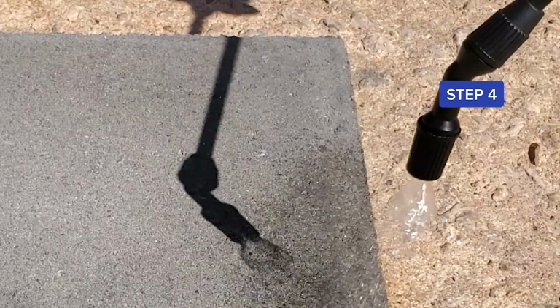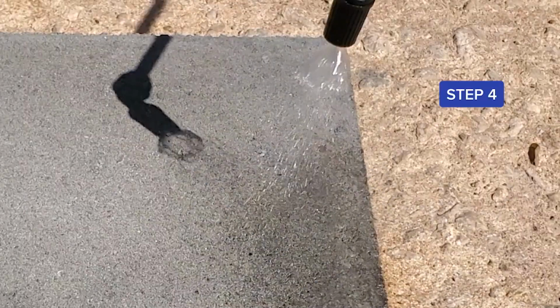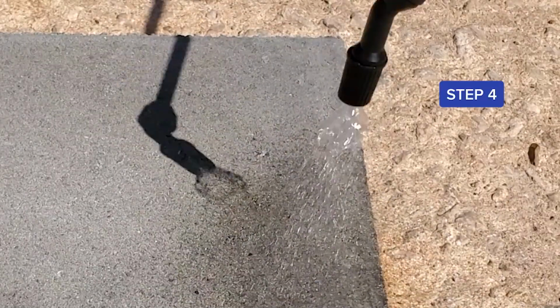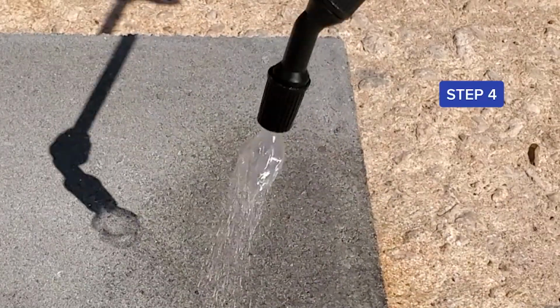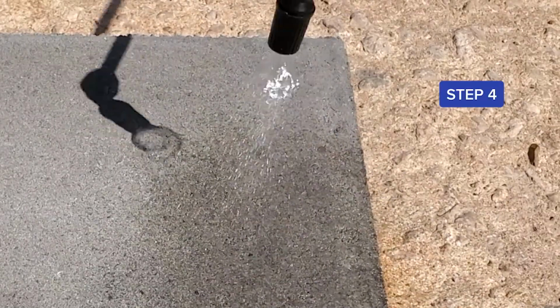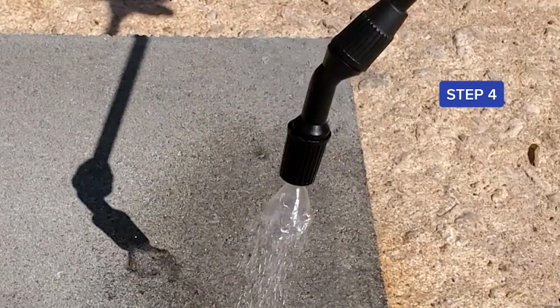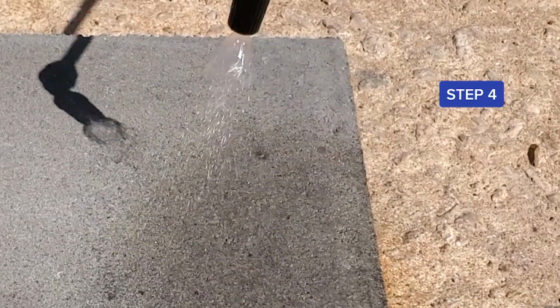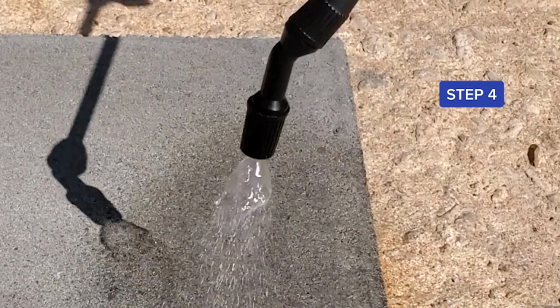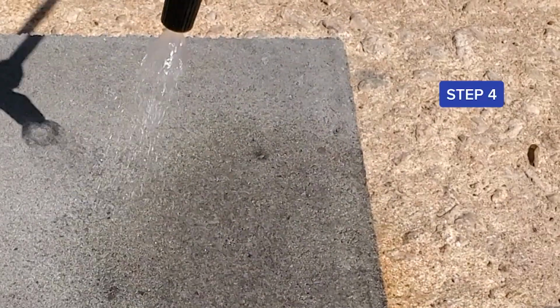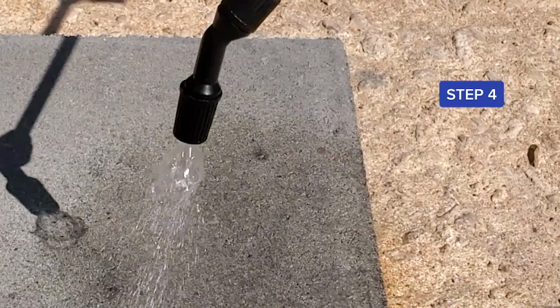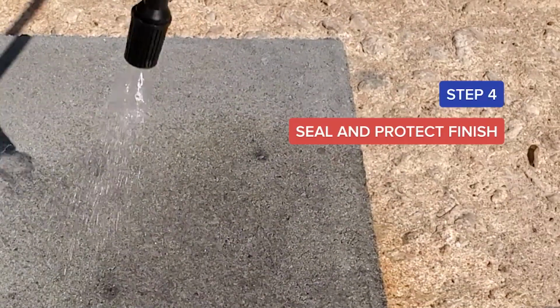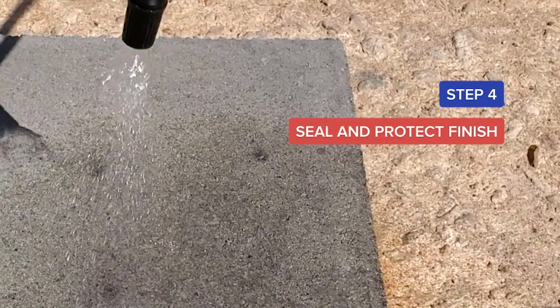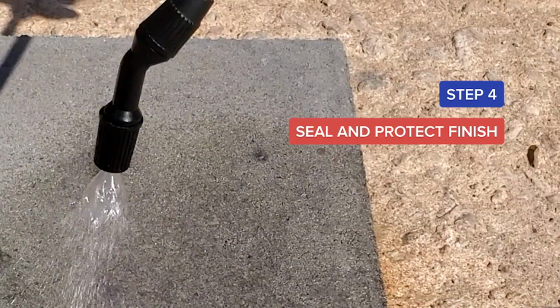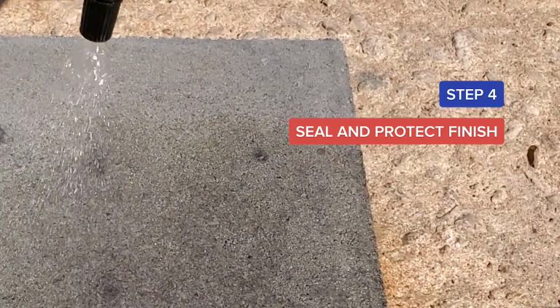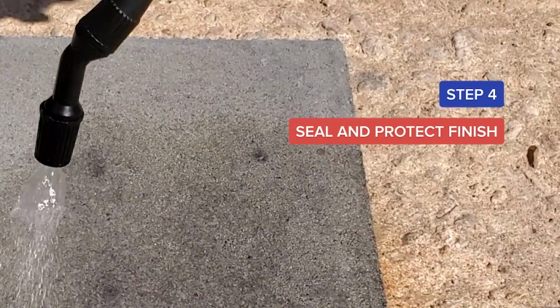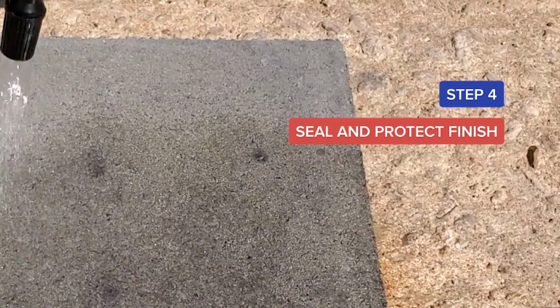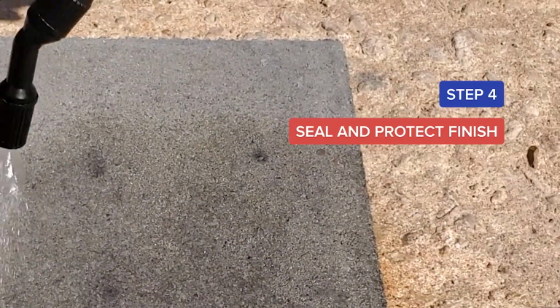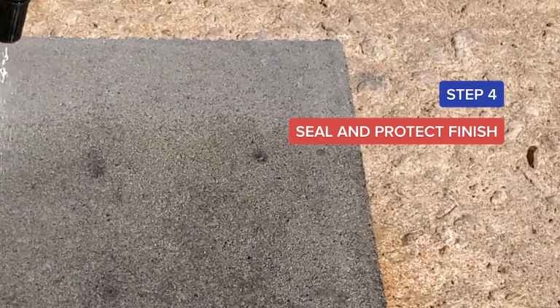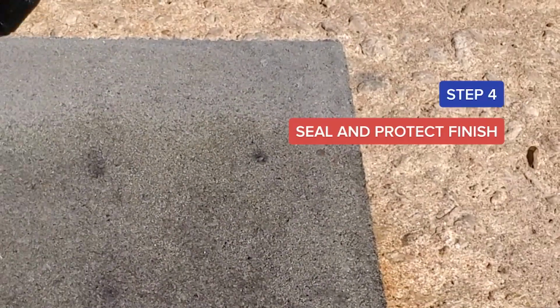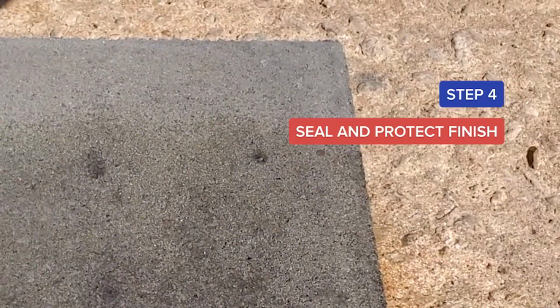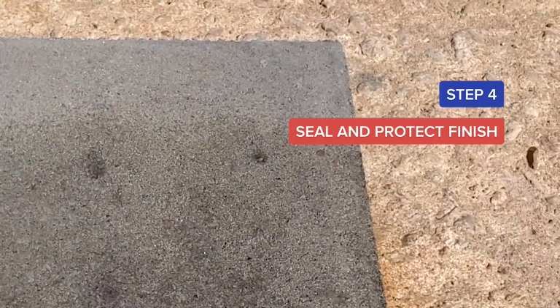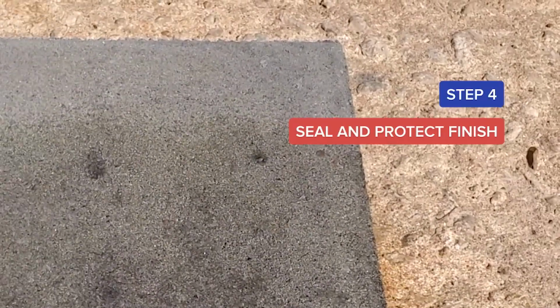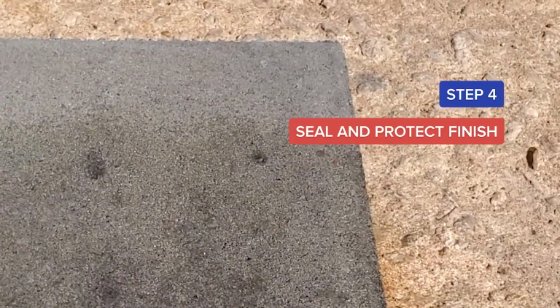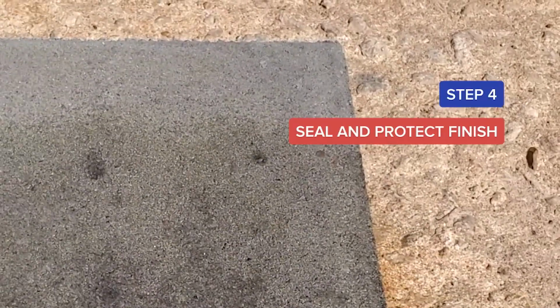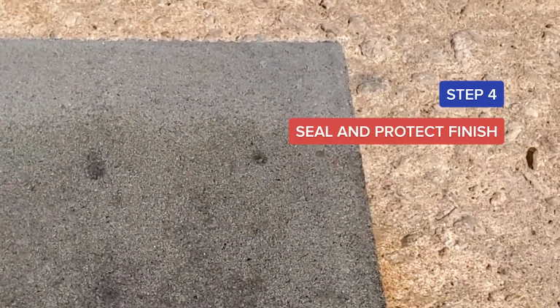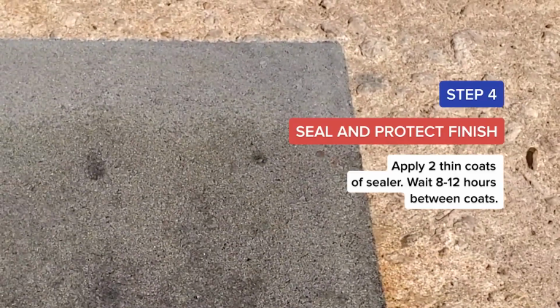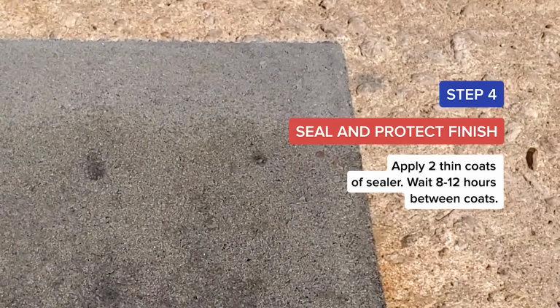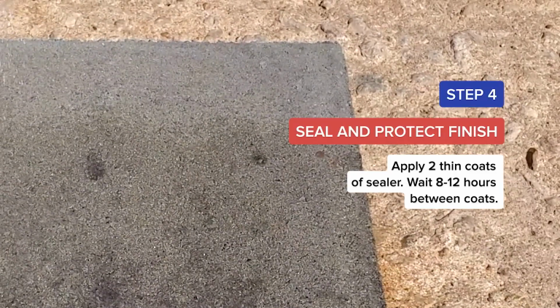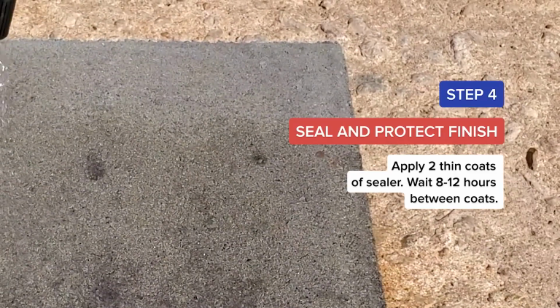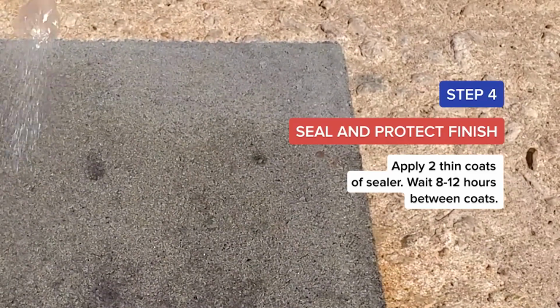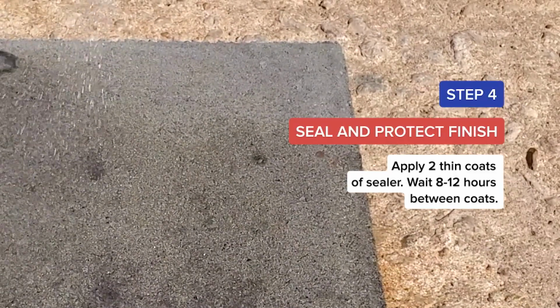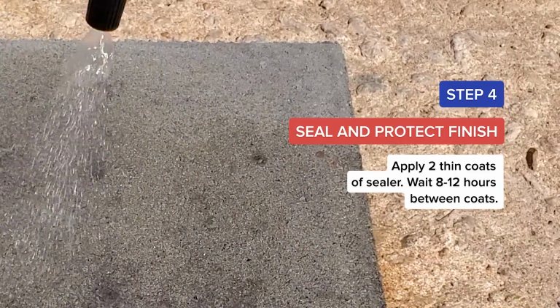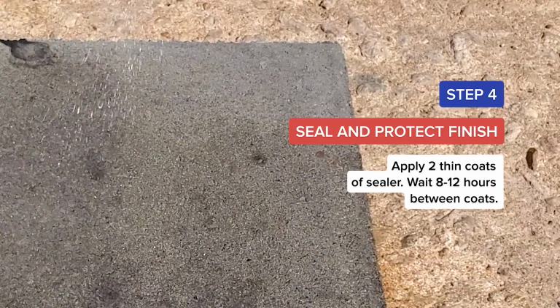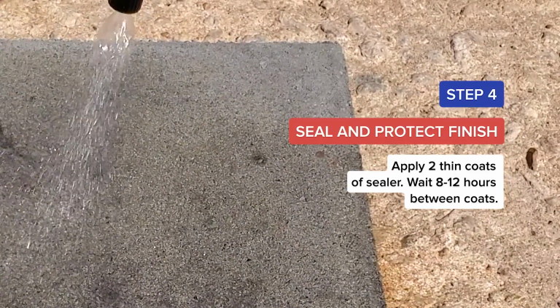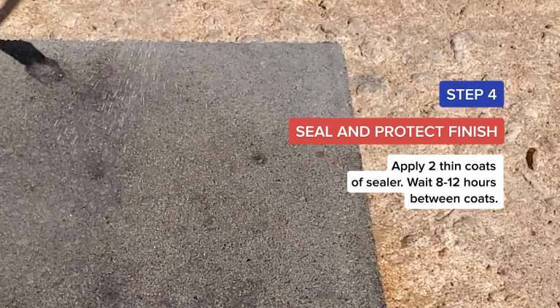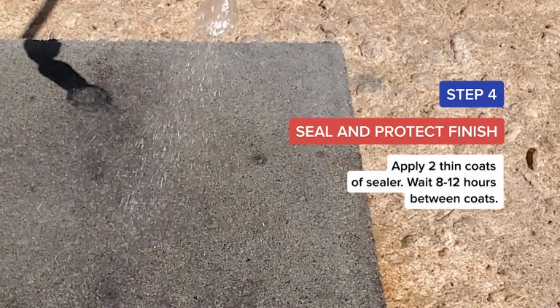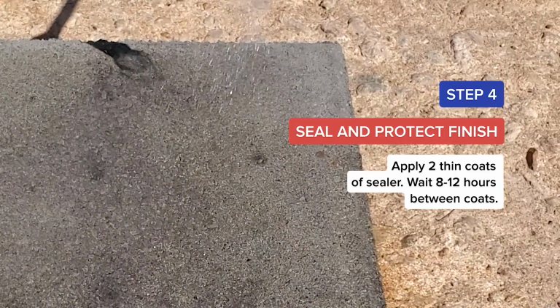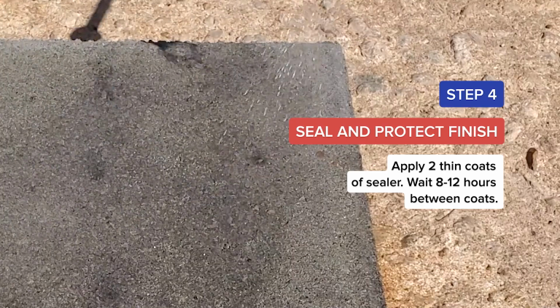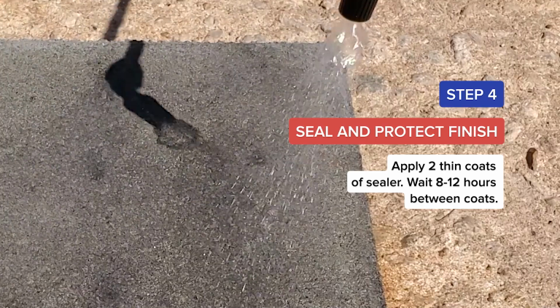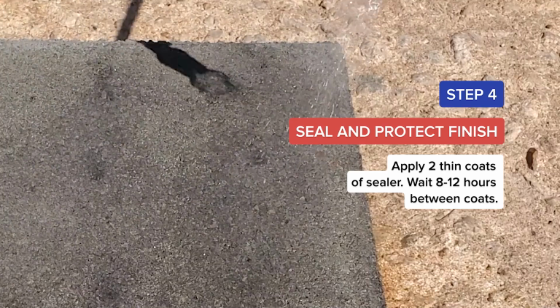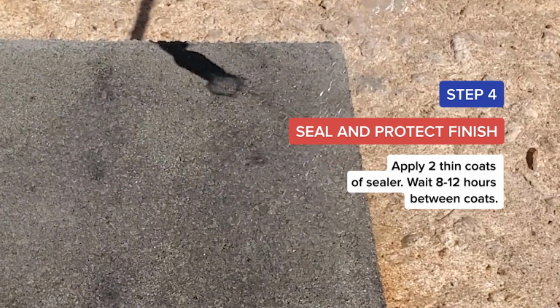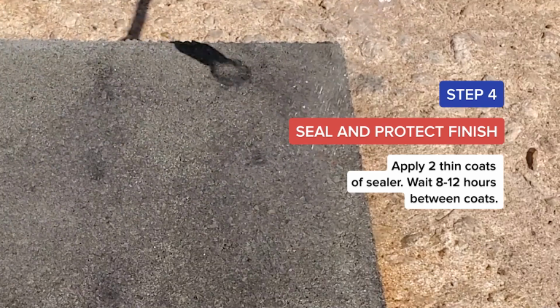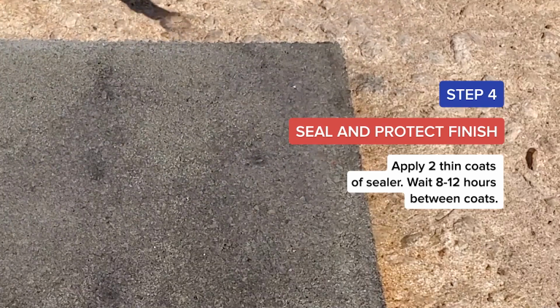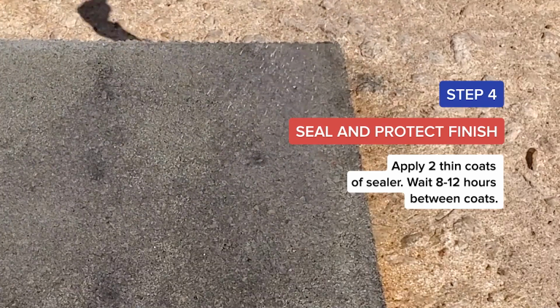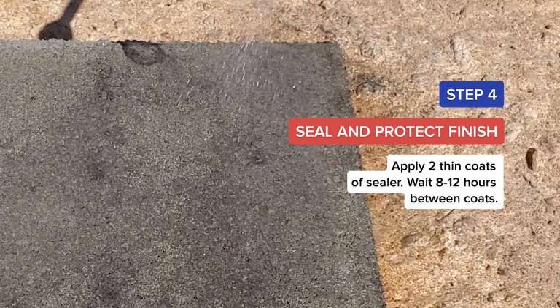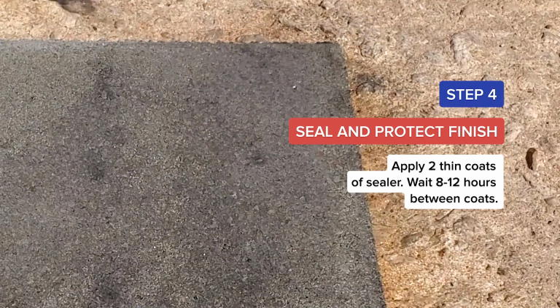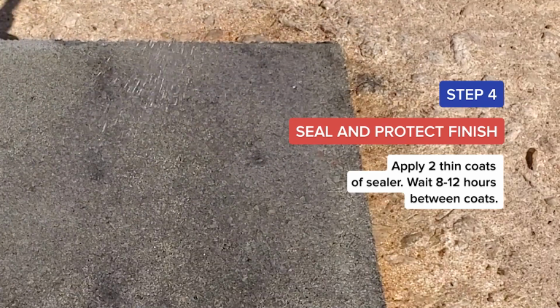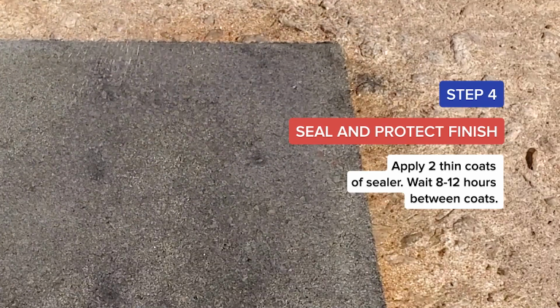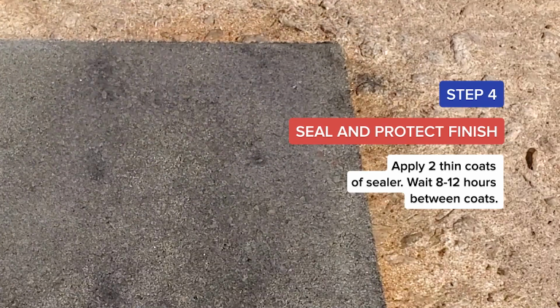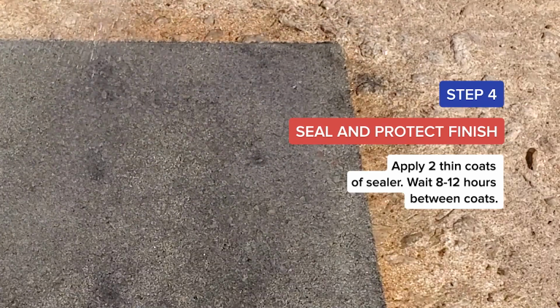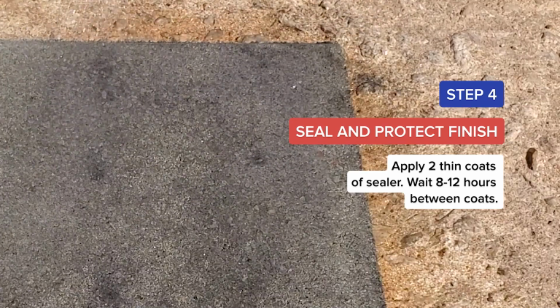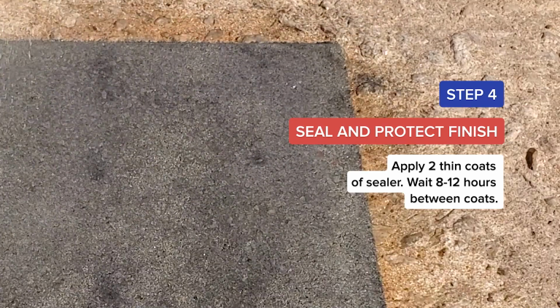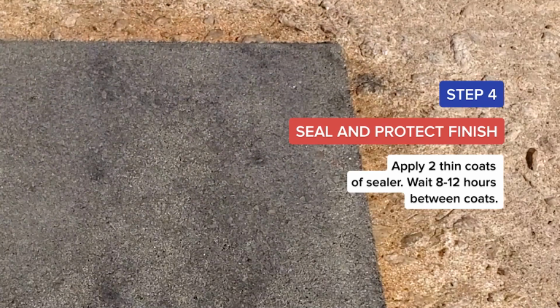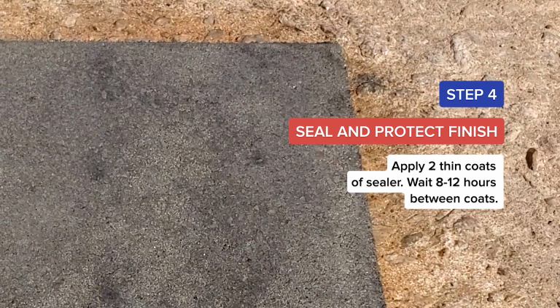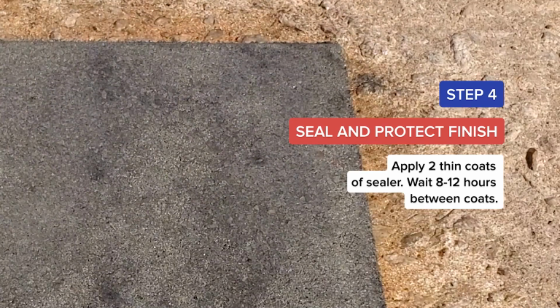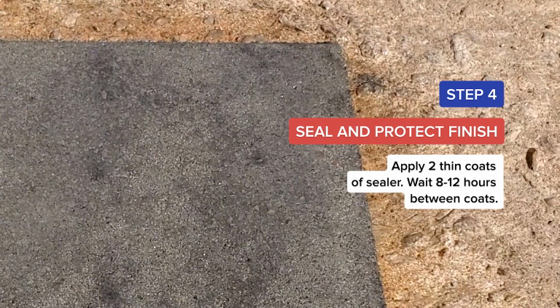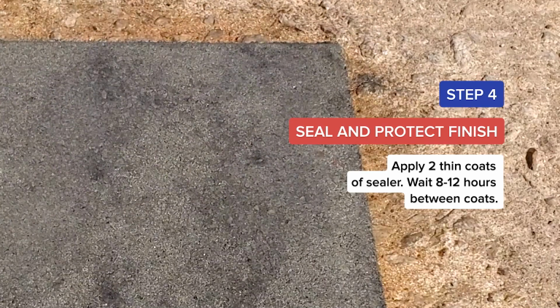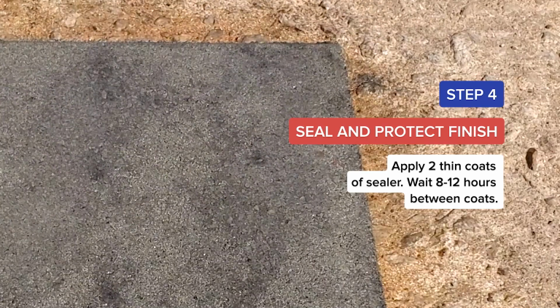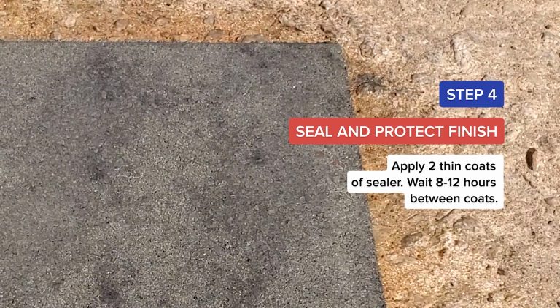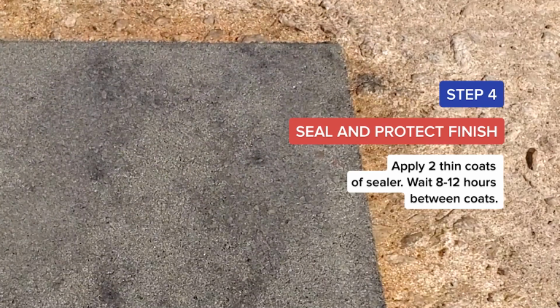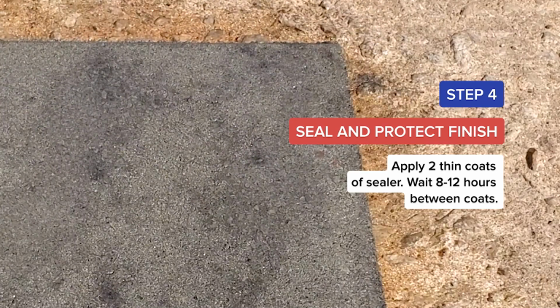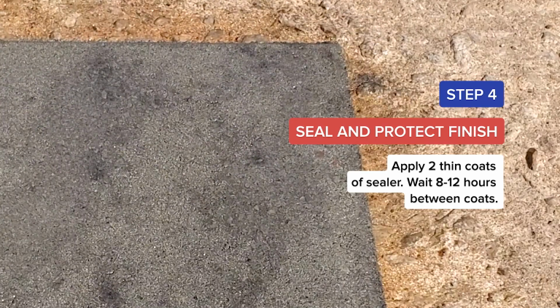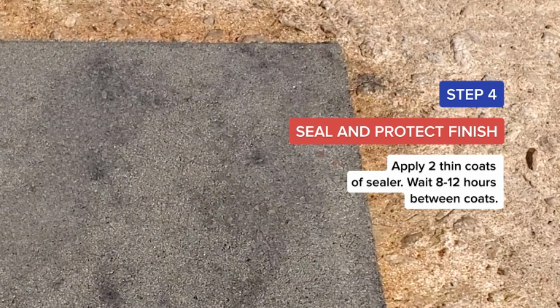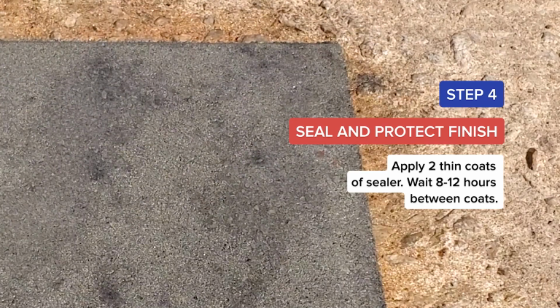Step 4: Seal and protect the finish. Apply two thin coats of sealer. Wait eight to twelve hours between coats.